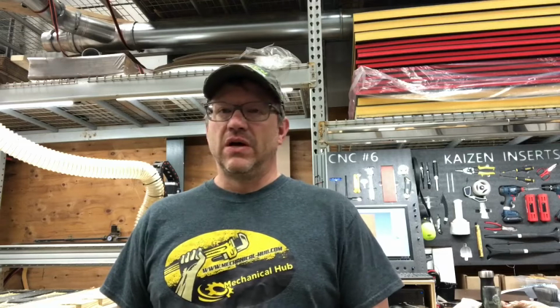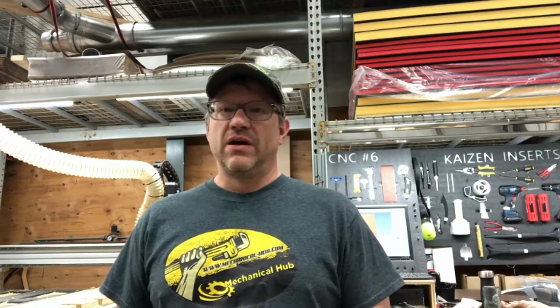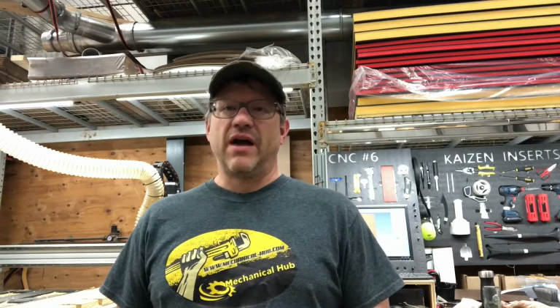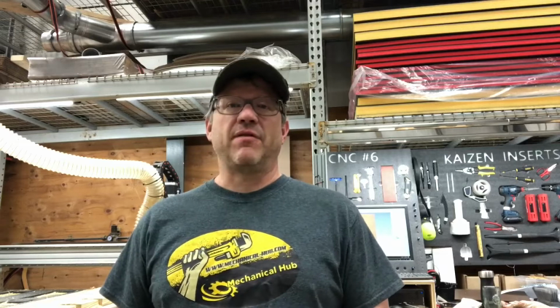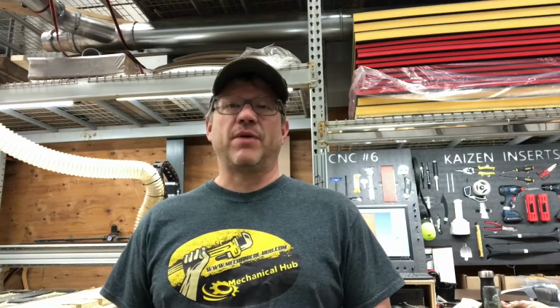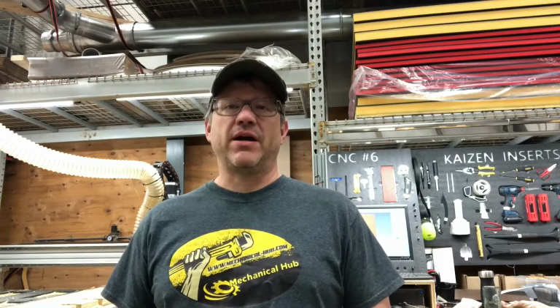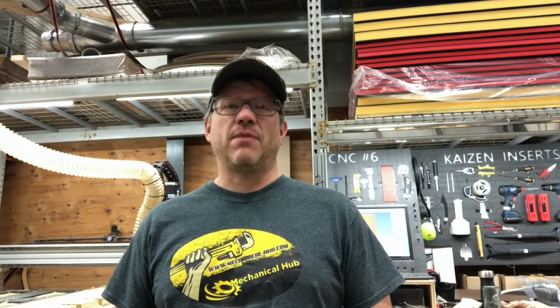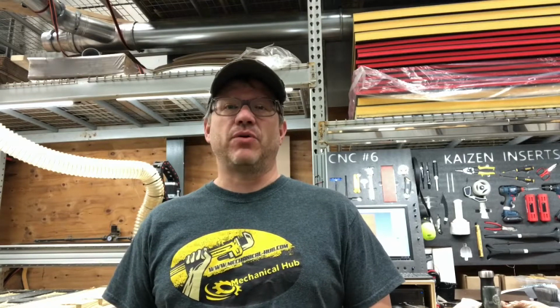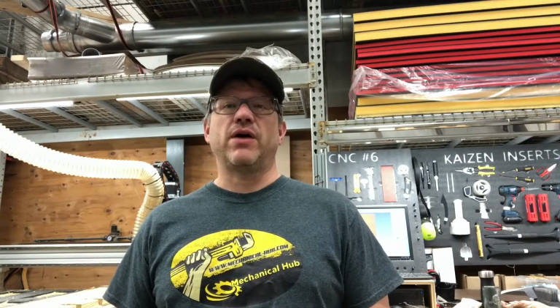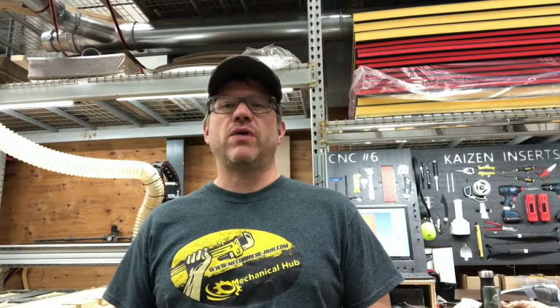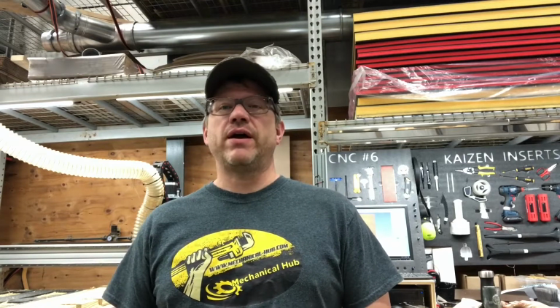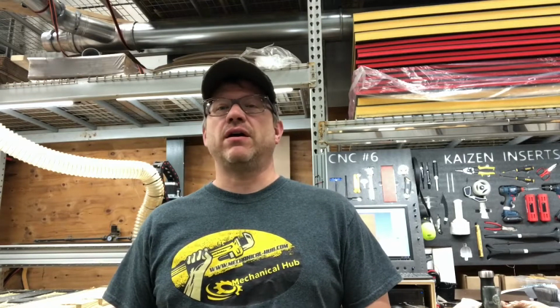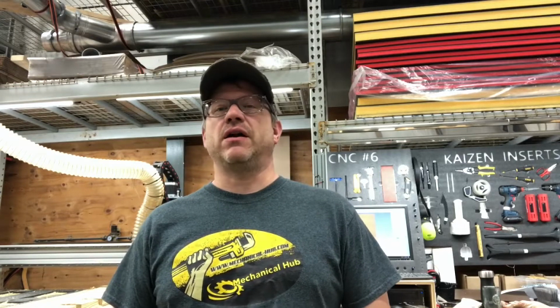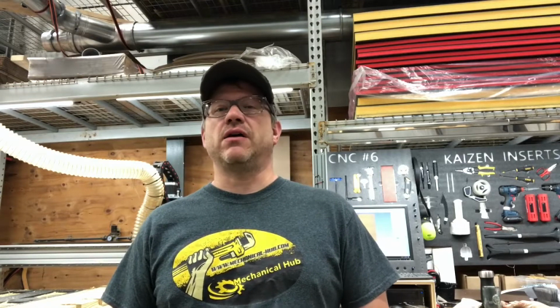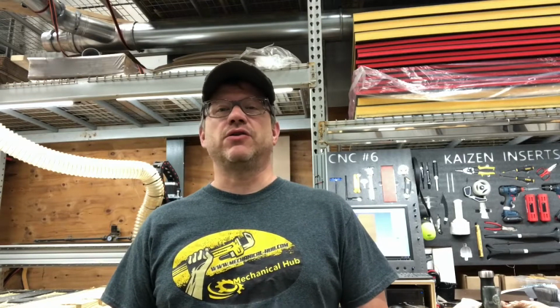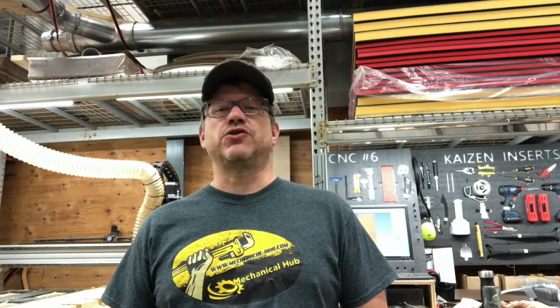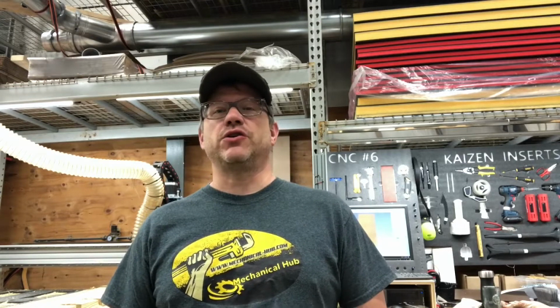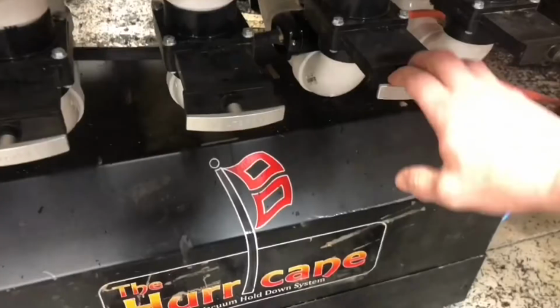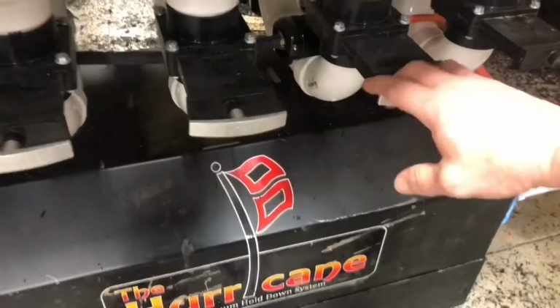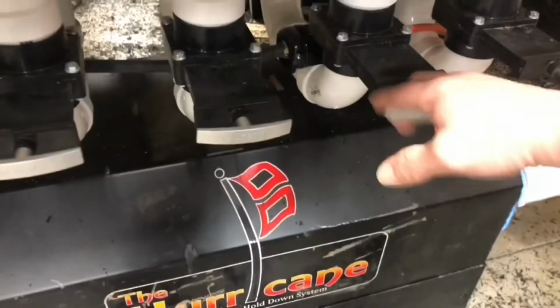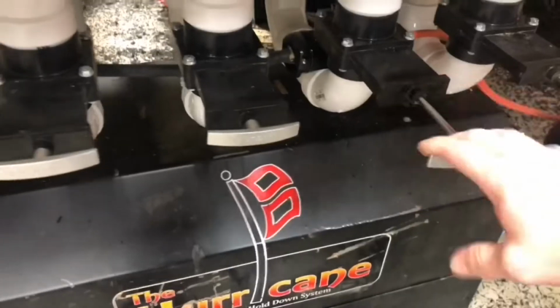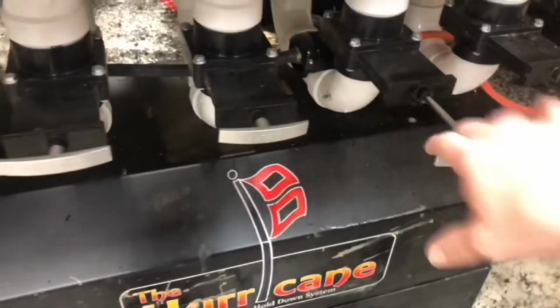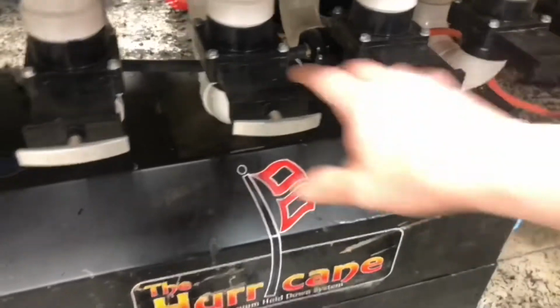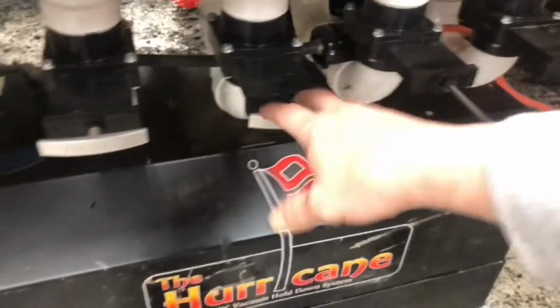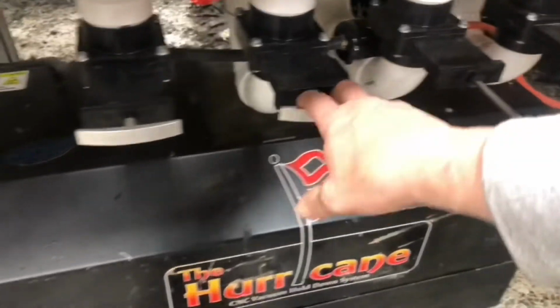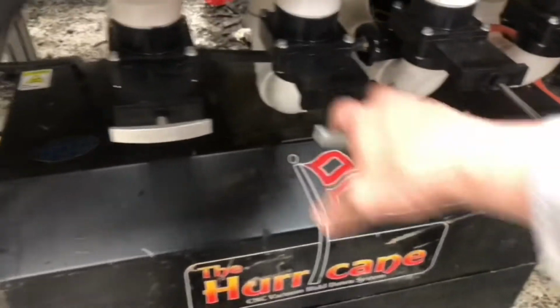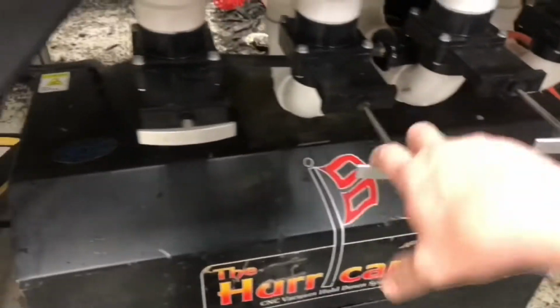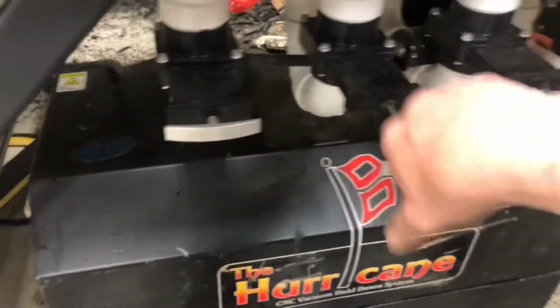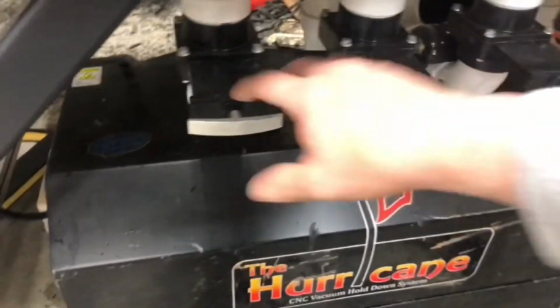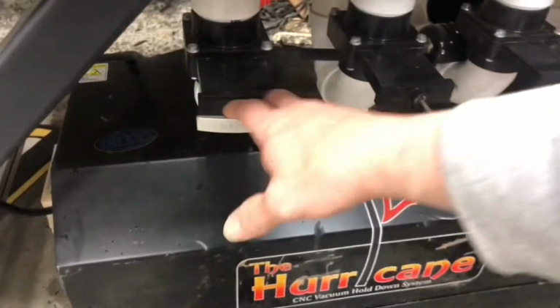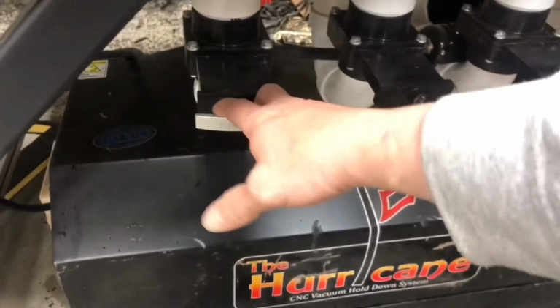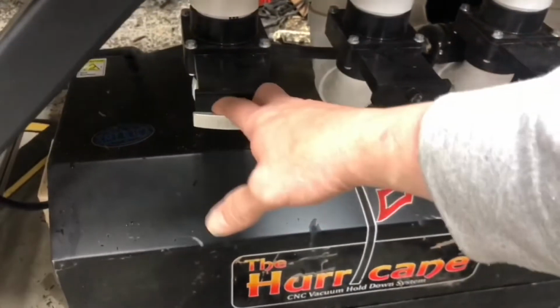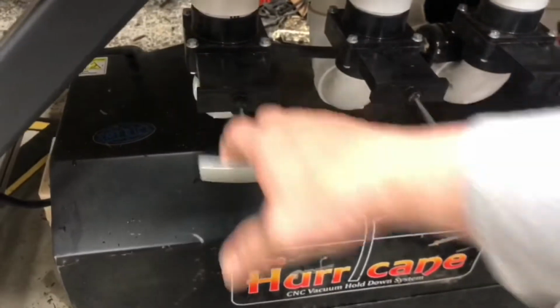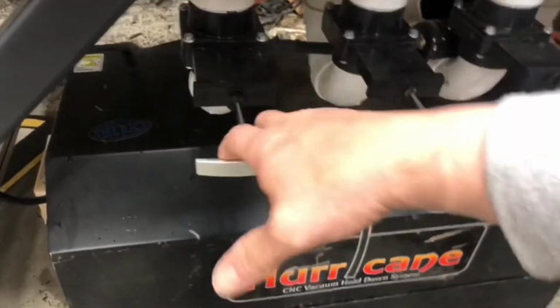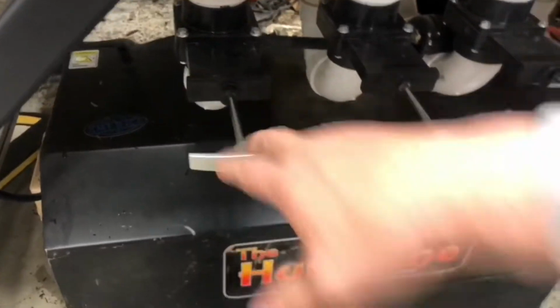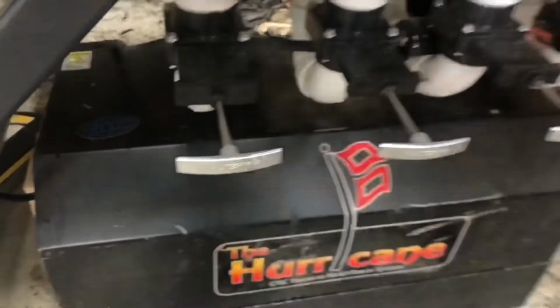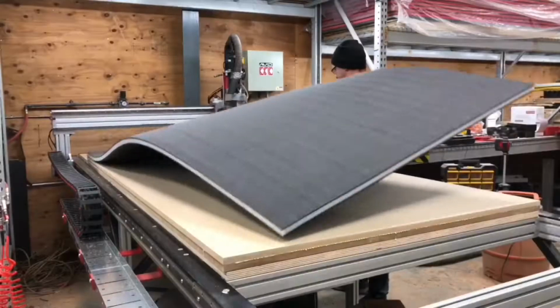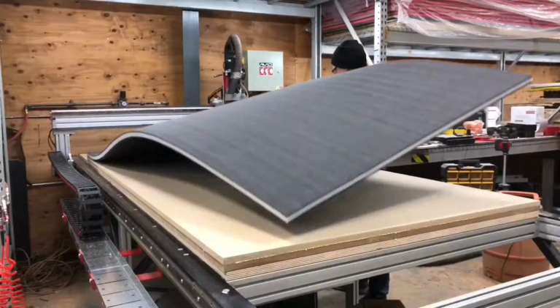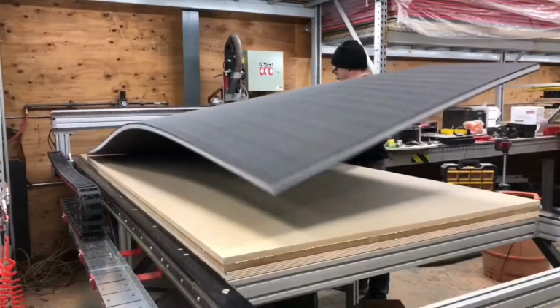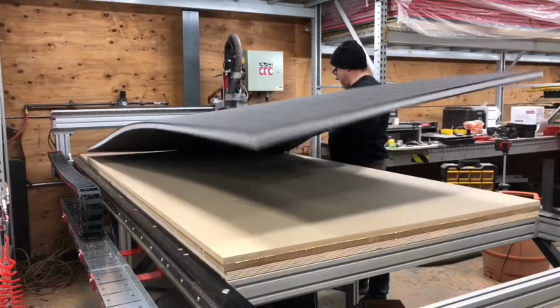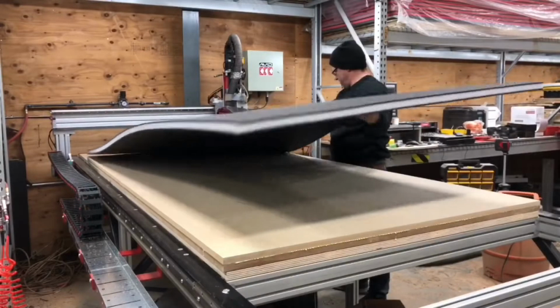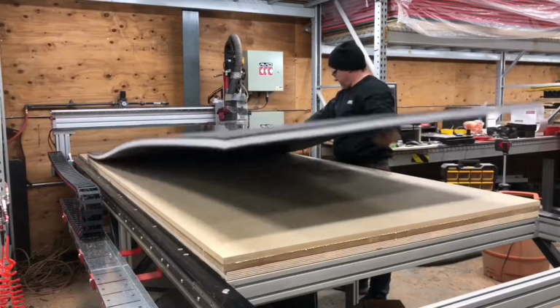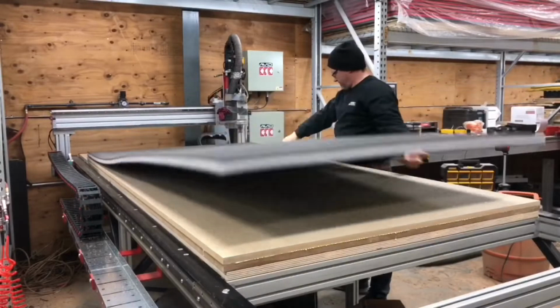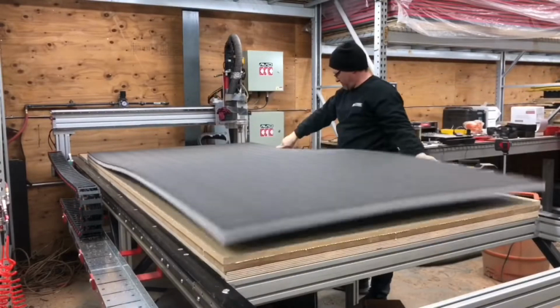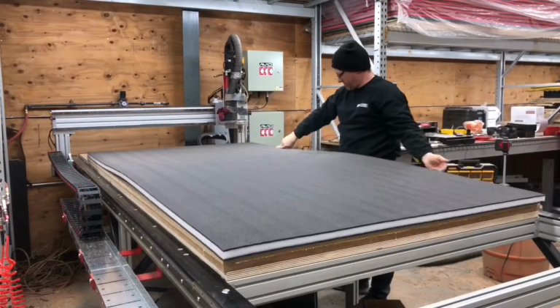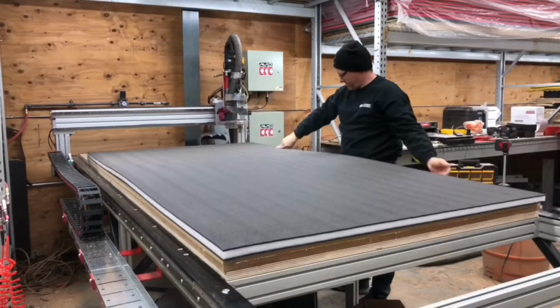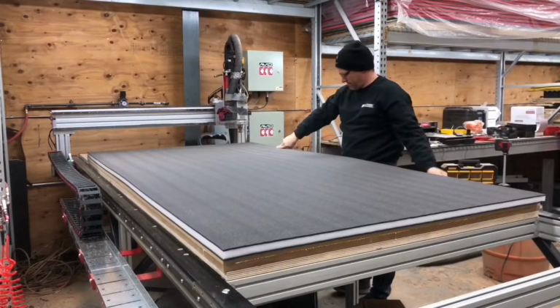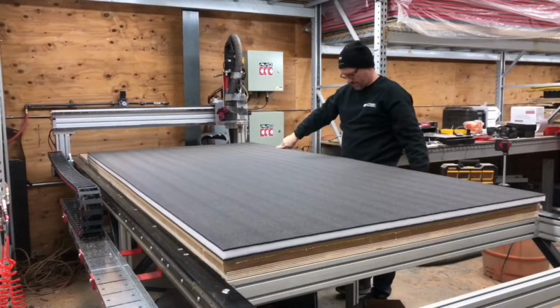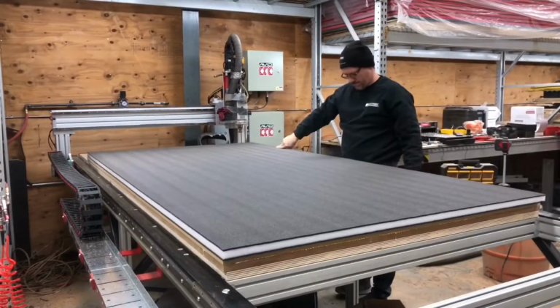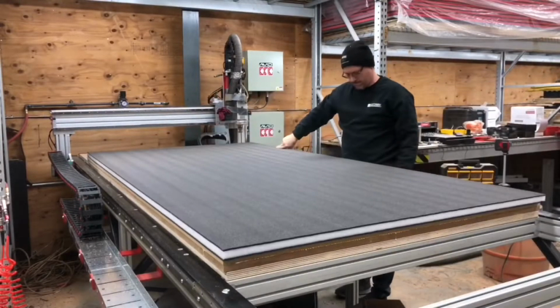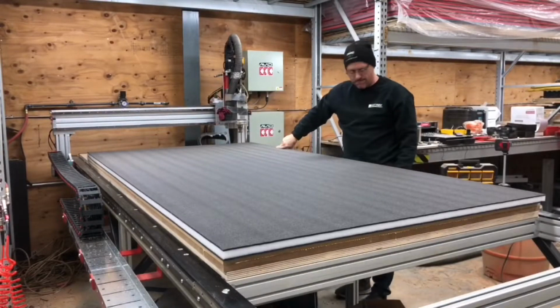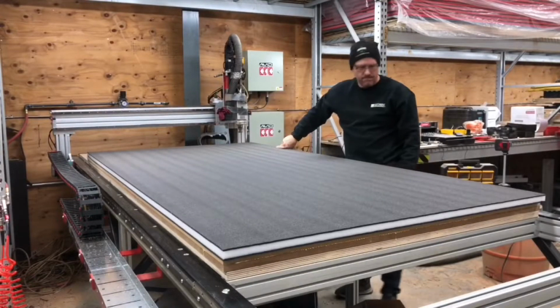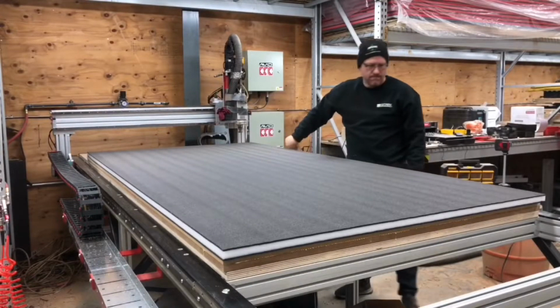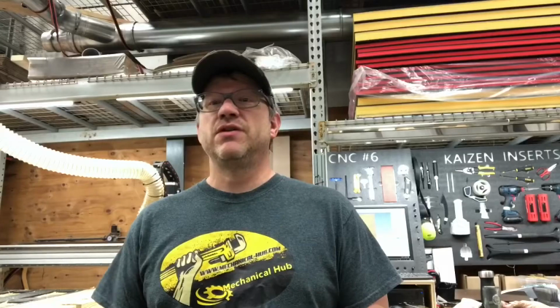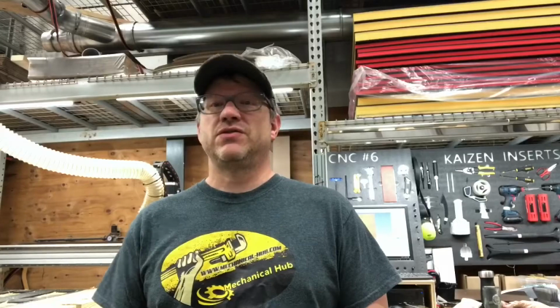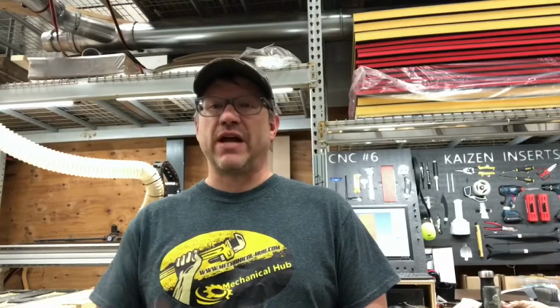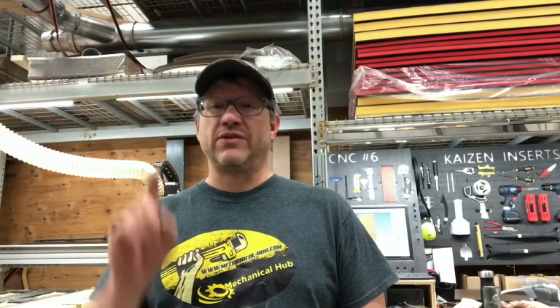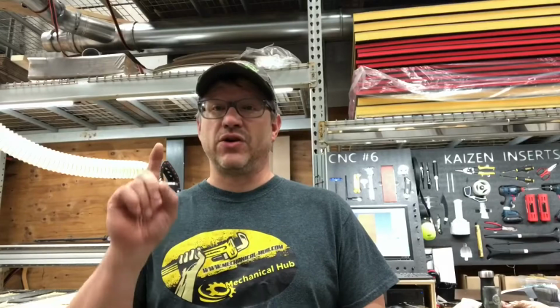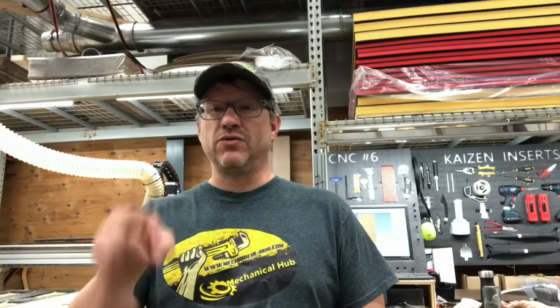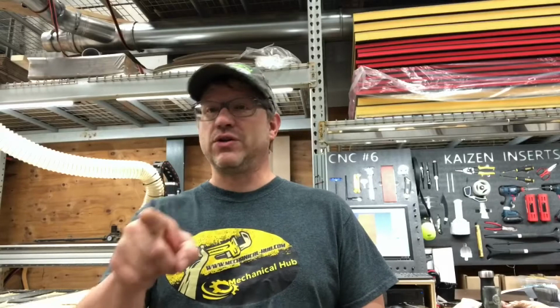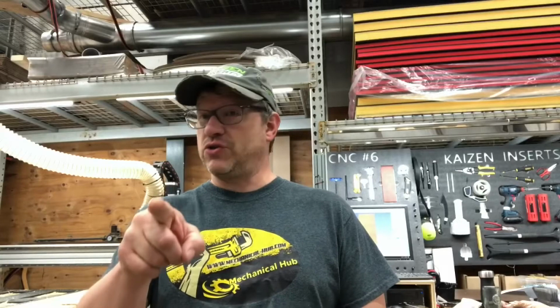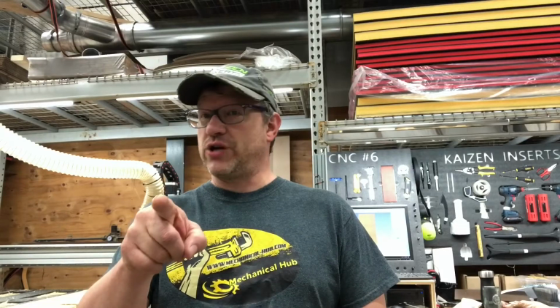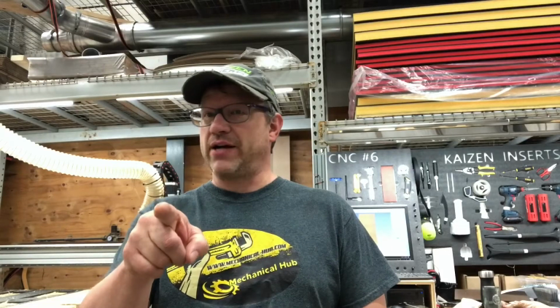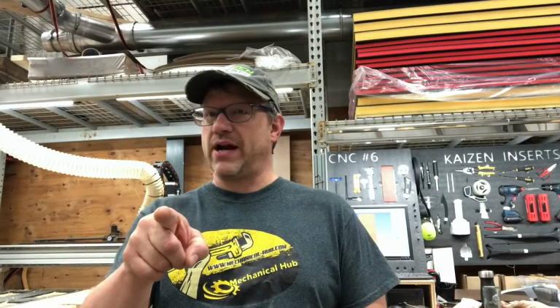Hey everybody, I'm Brian Way and I'm going to show you how I made a vacuum hold down table for my Avid CNC machine. Stay tuned and check it out.